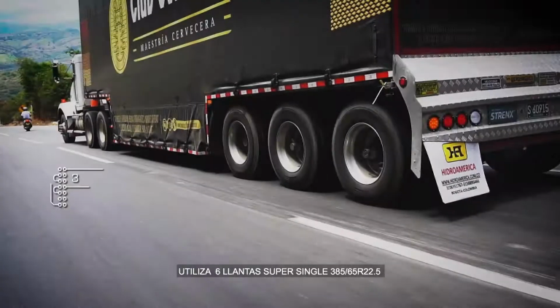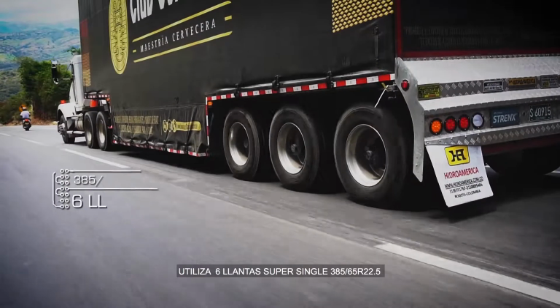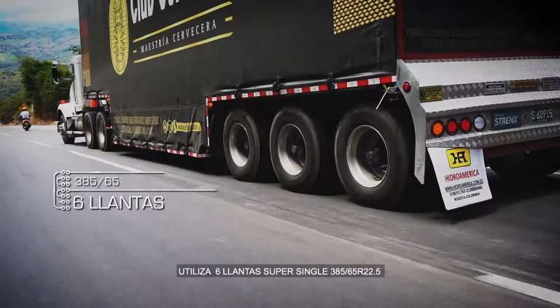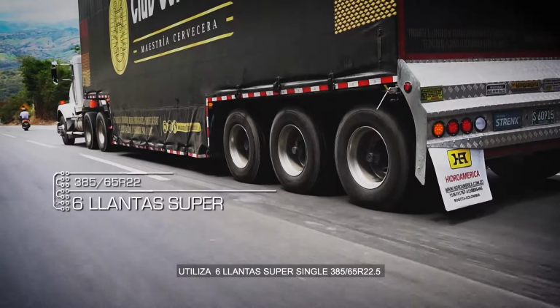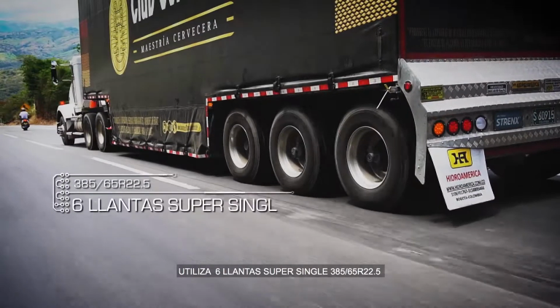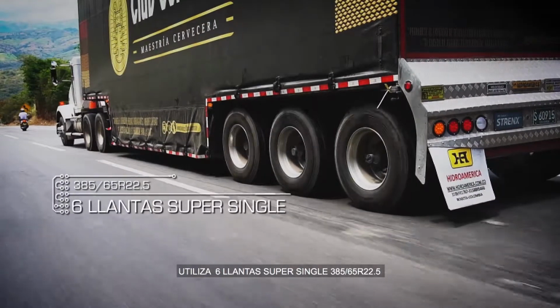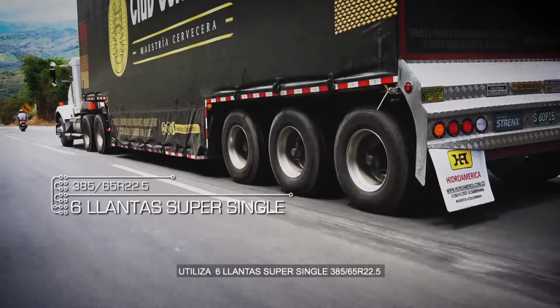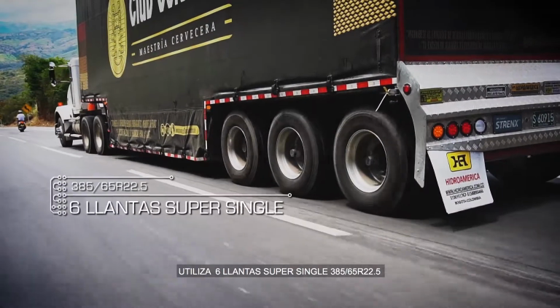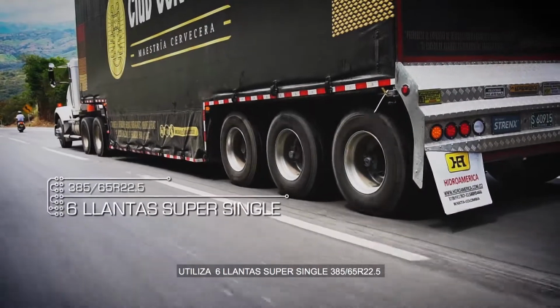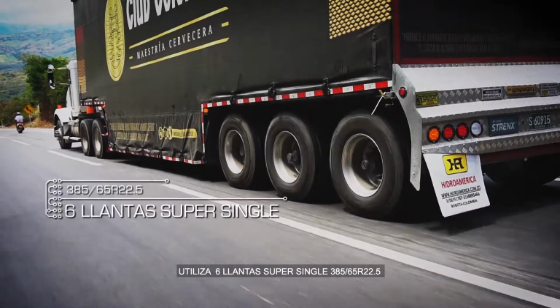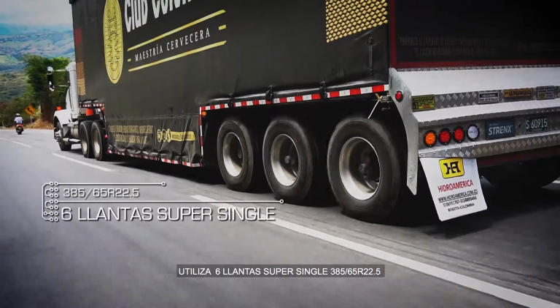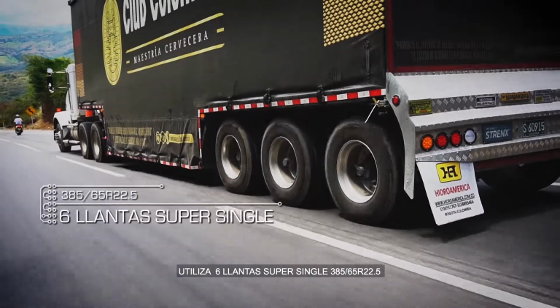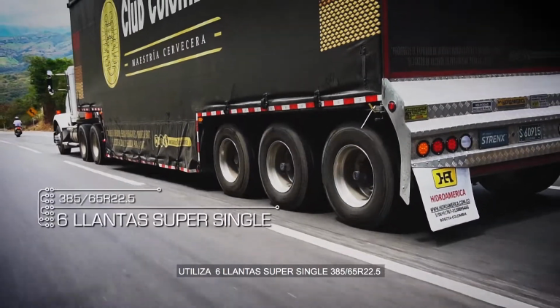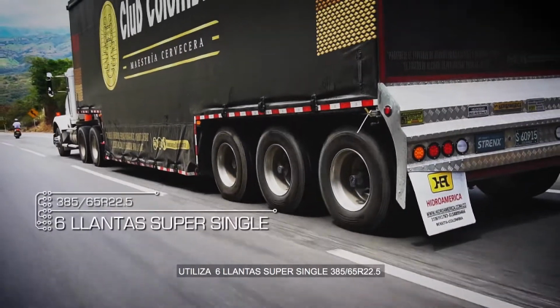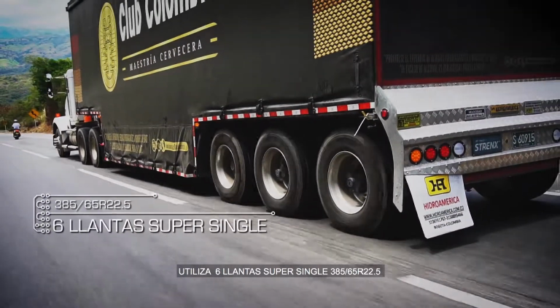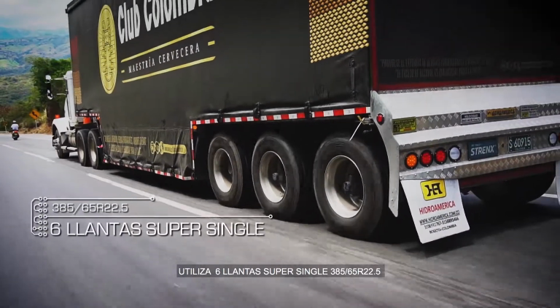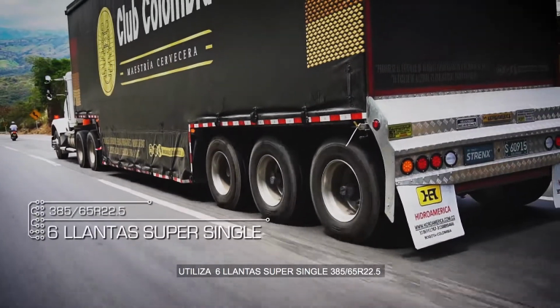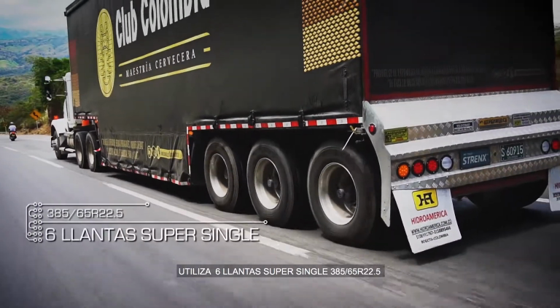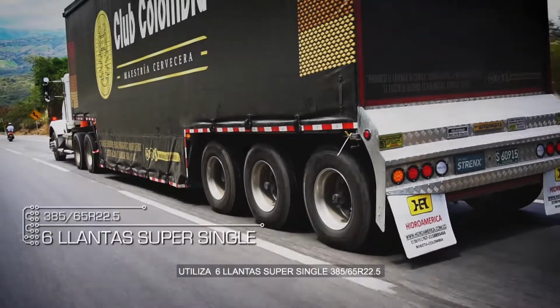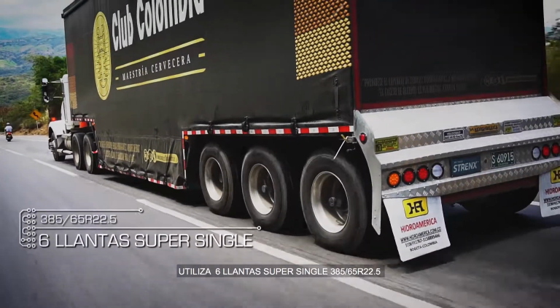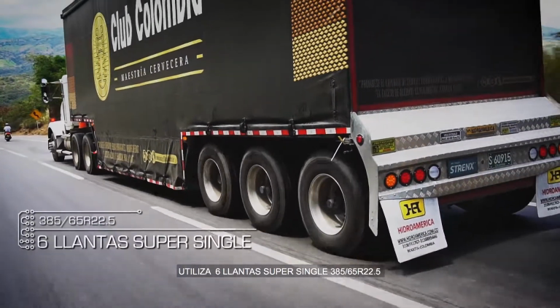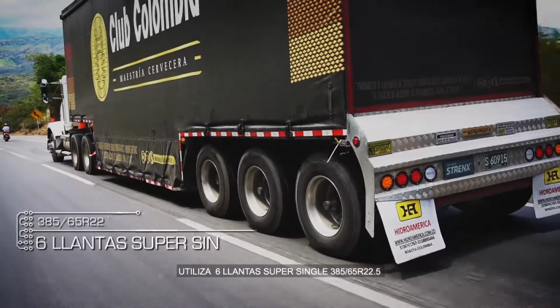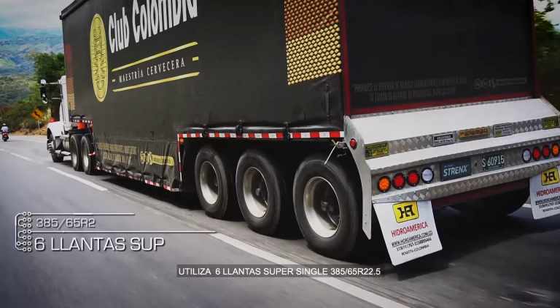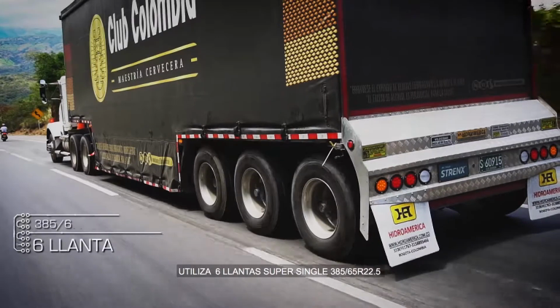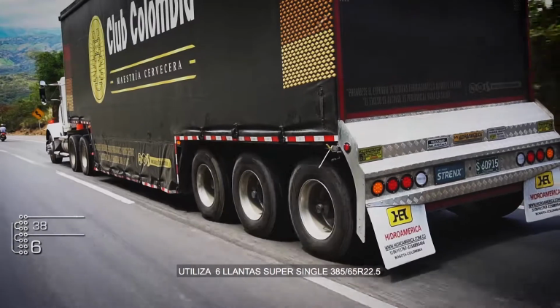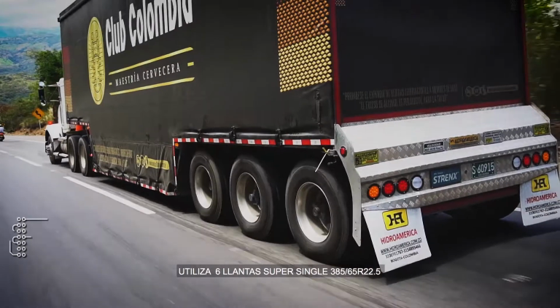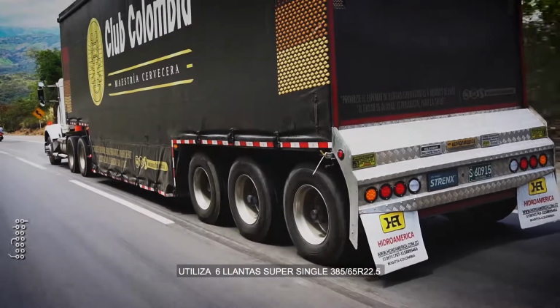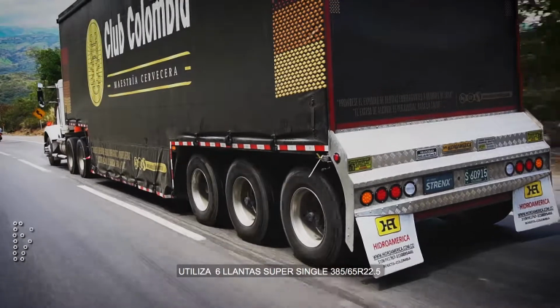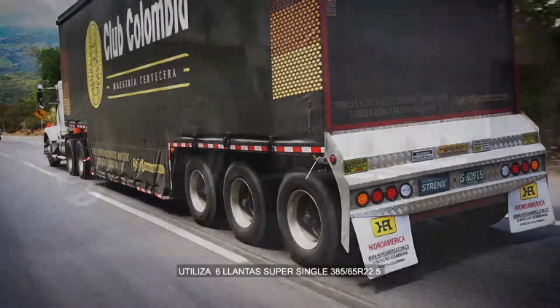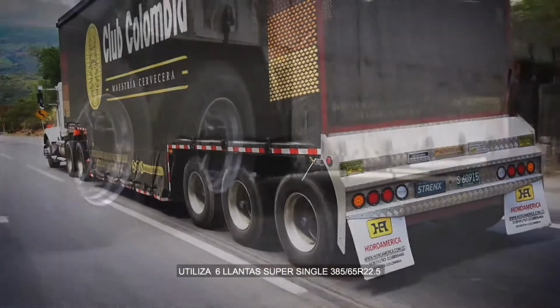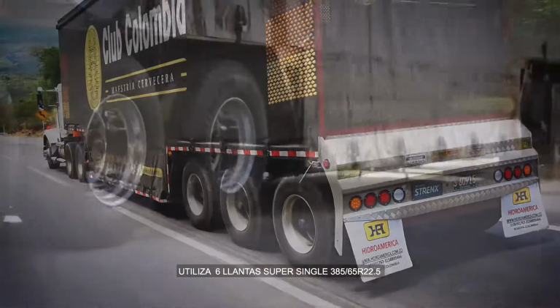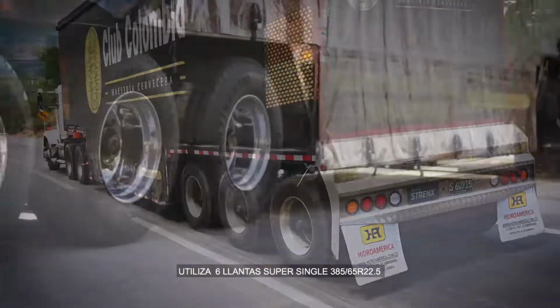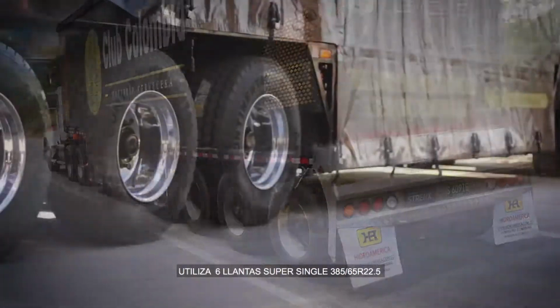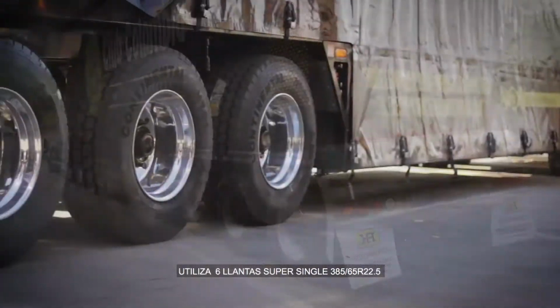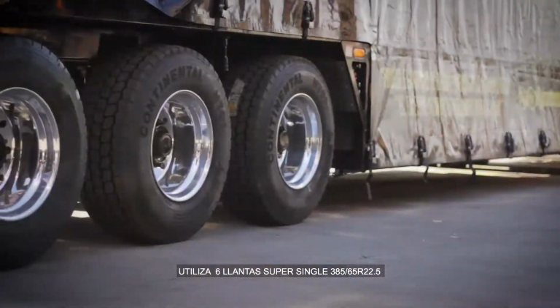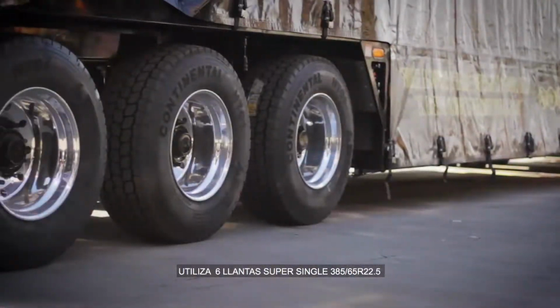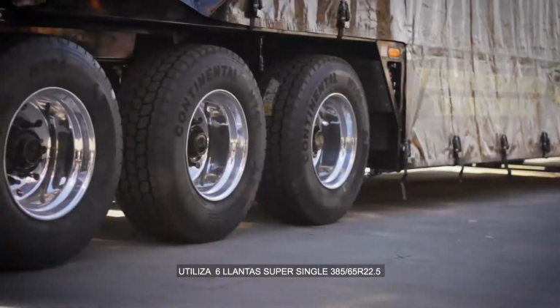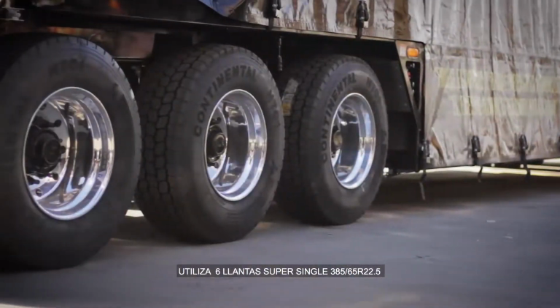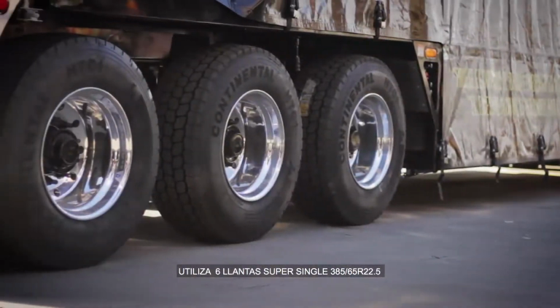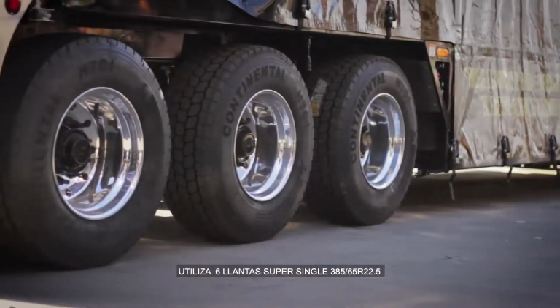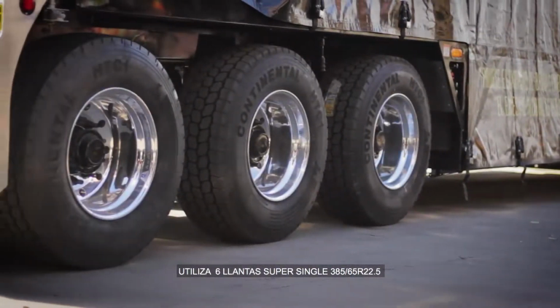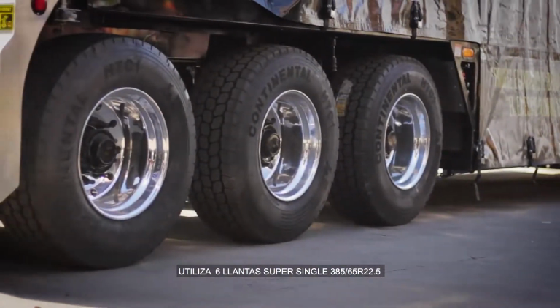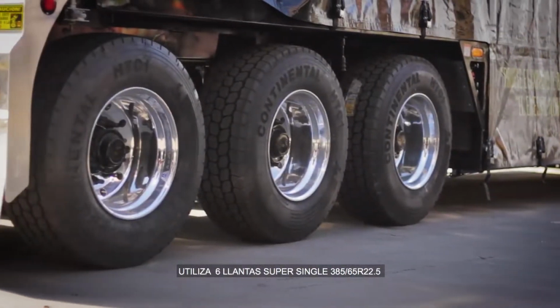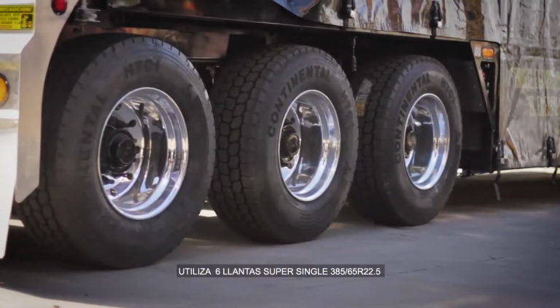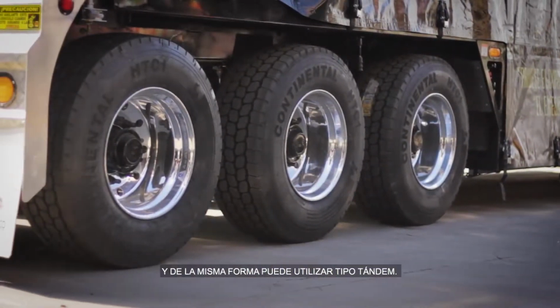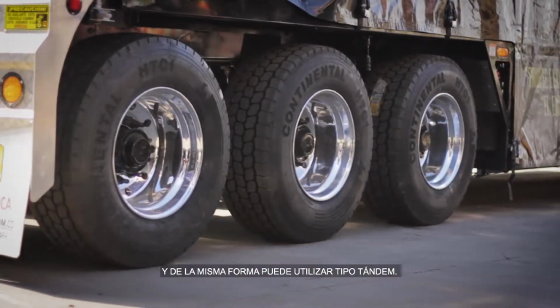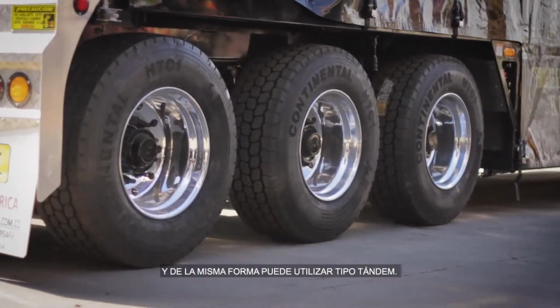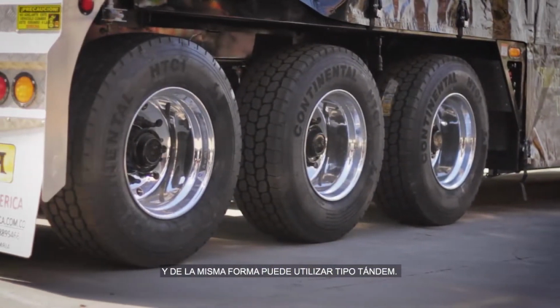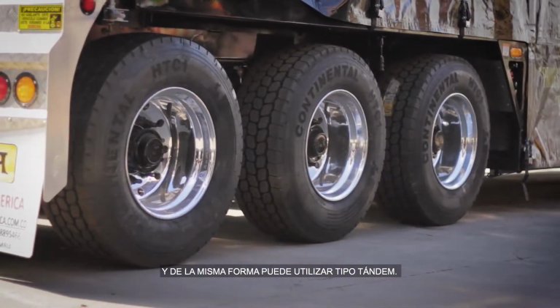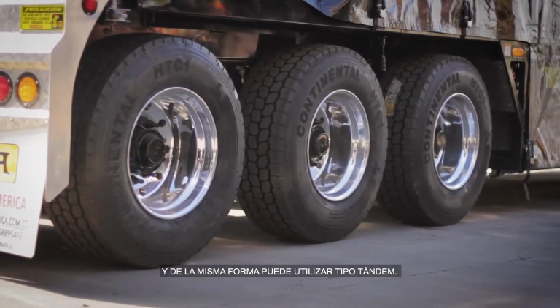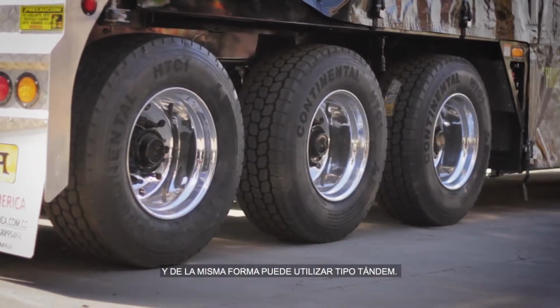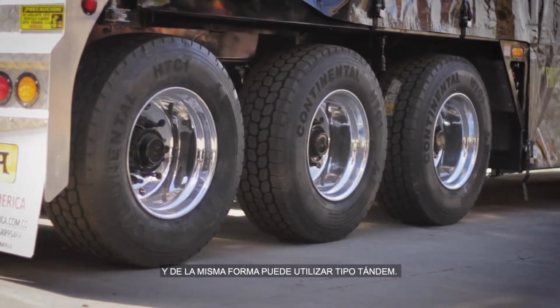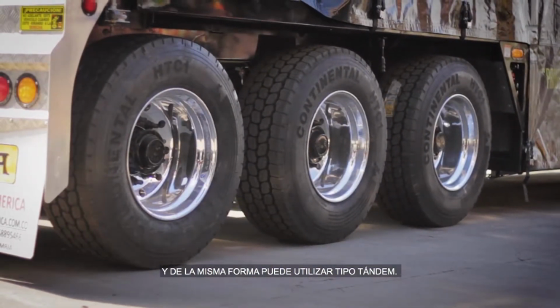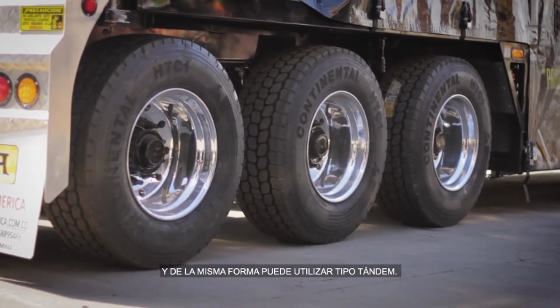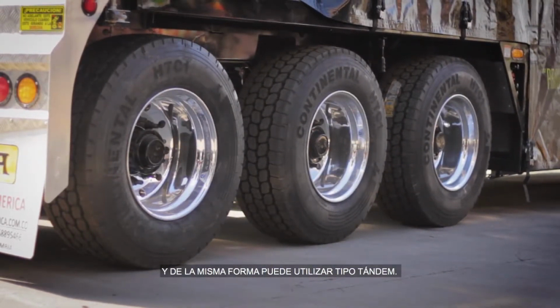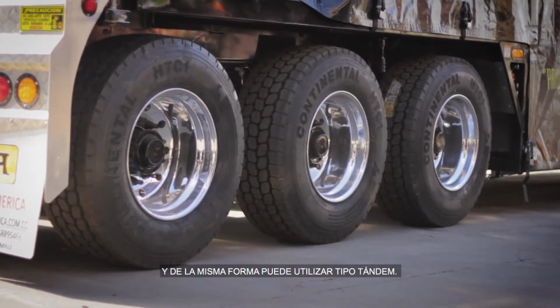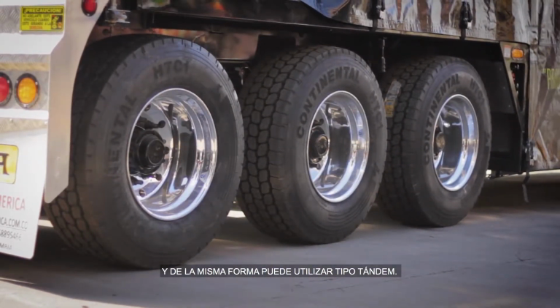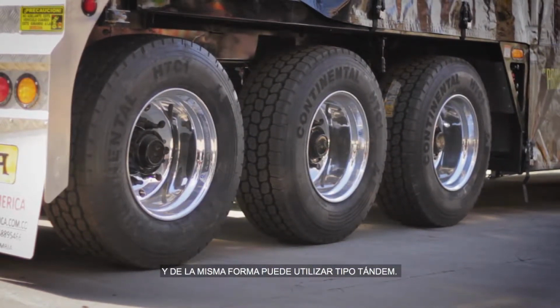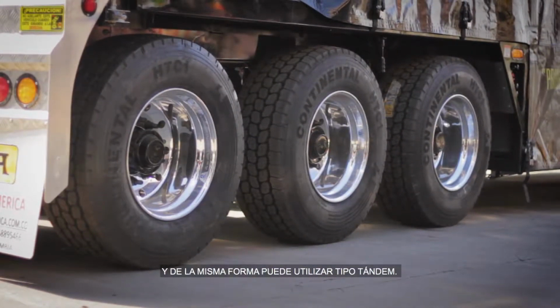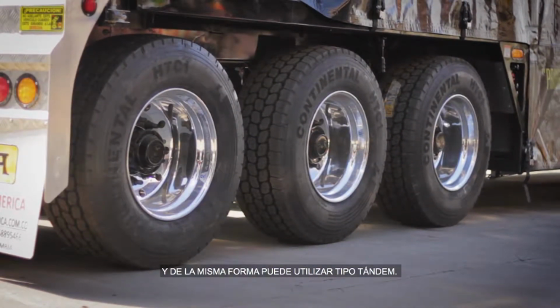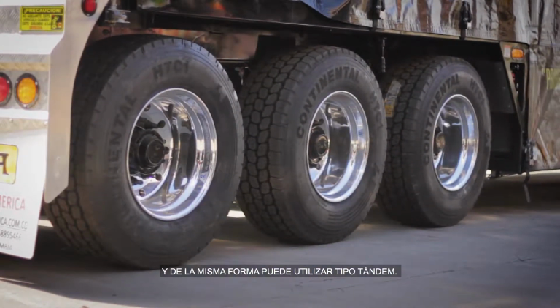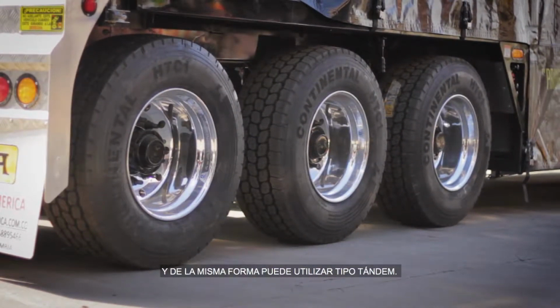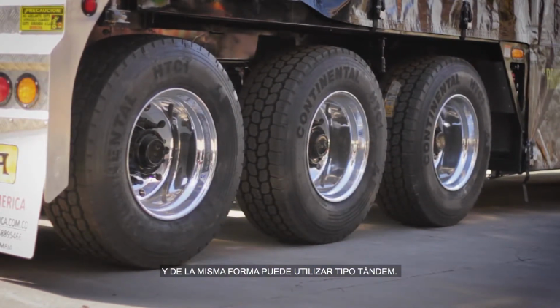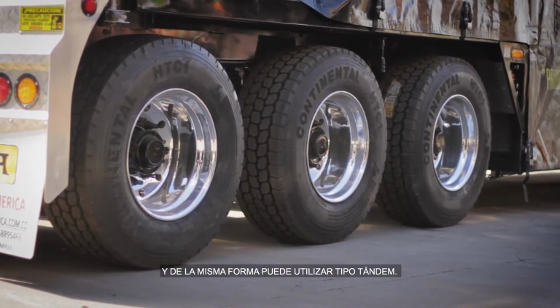Utiliza seis llantas Super Single 385-65 R22.5, y de la misma forma puede utilizar tipo Tandem.